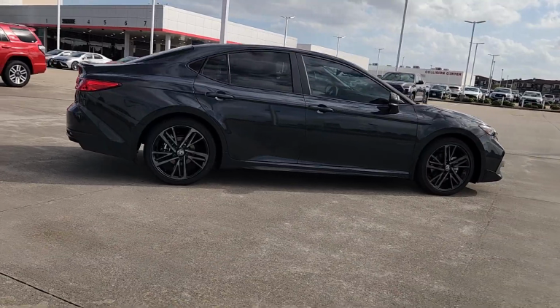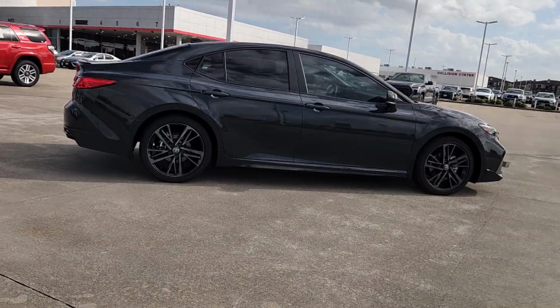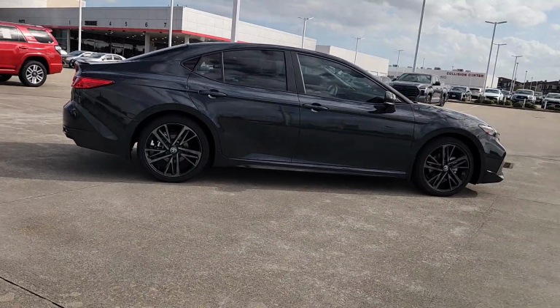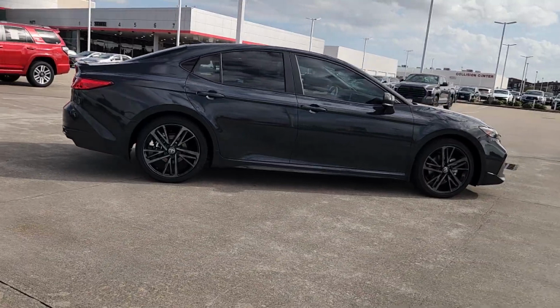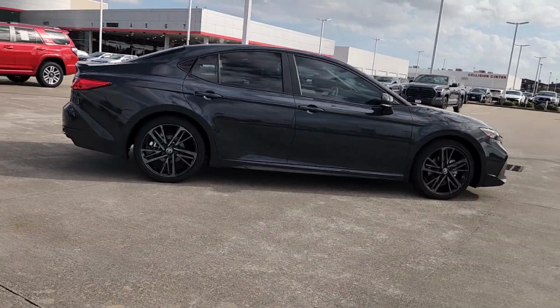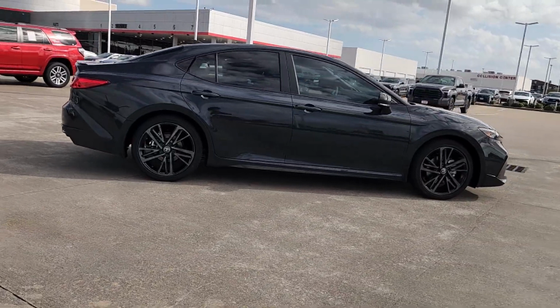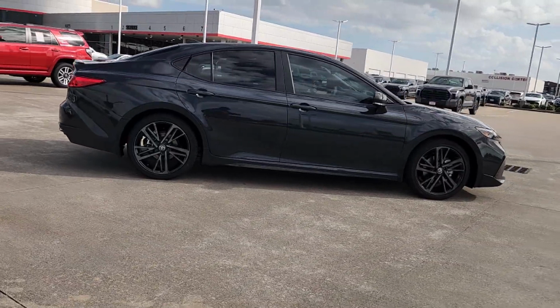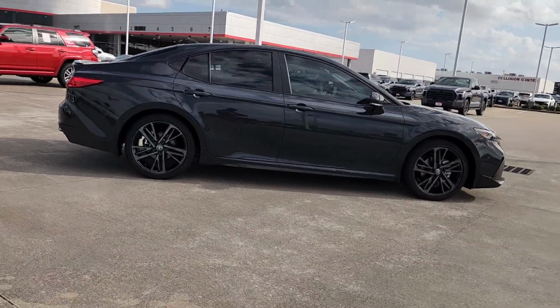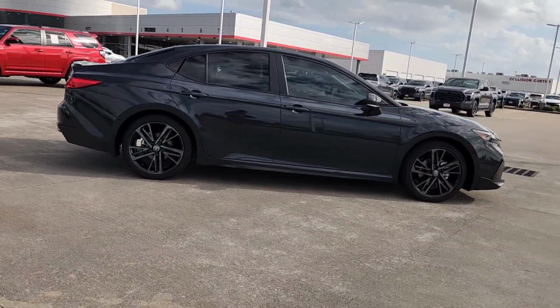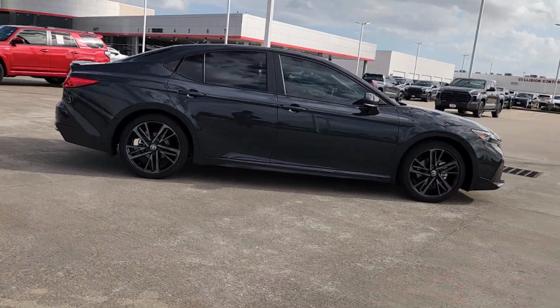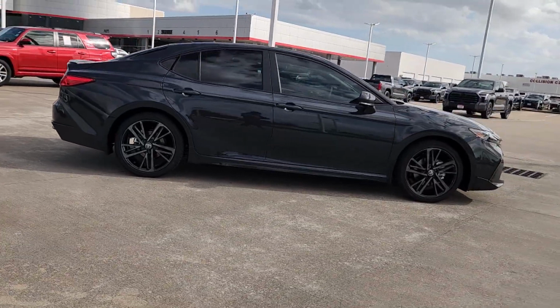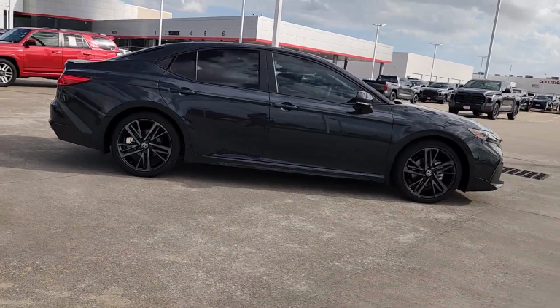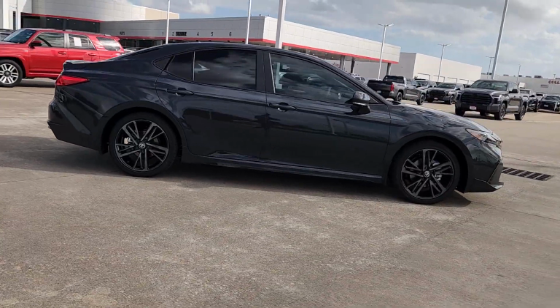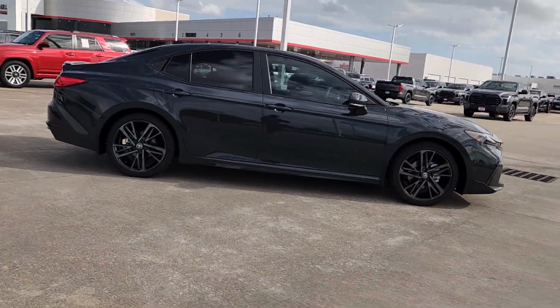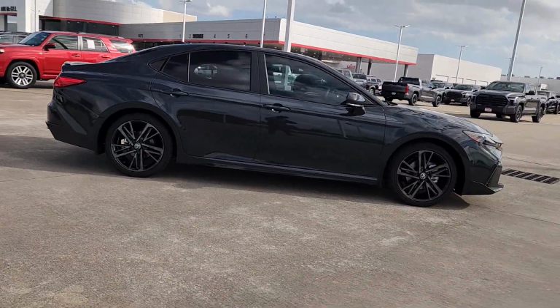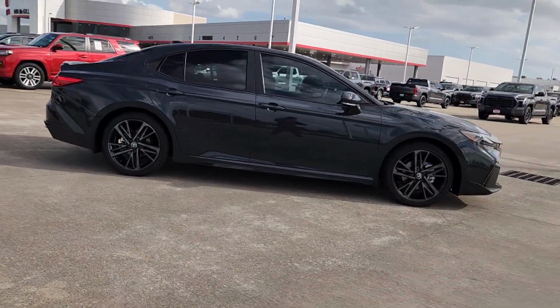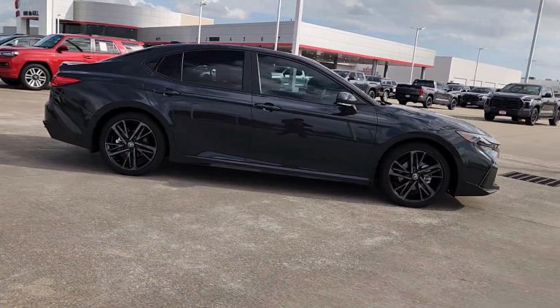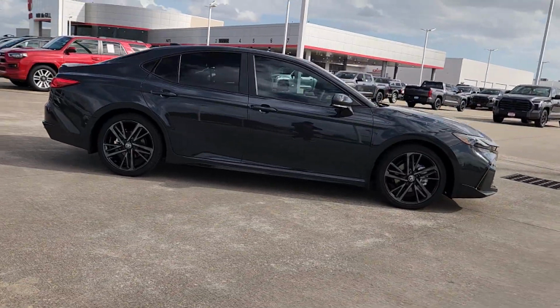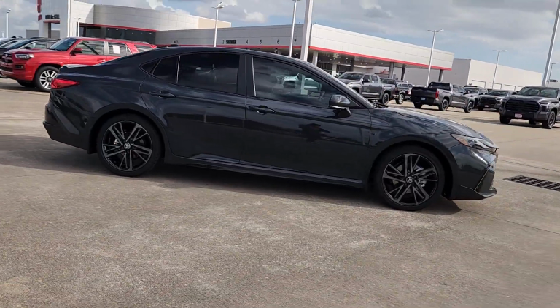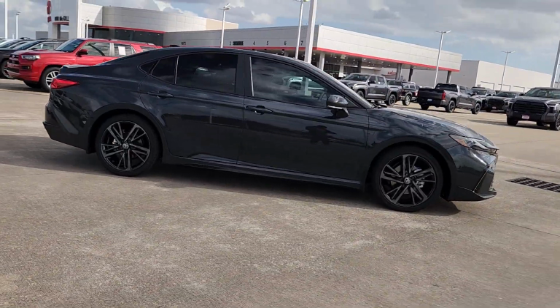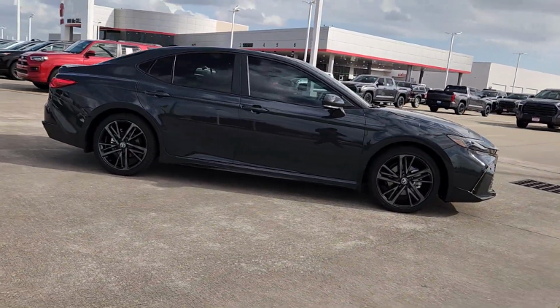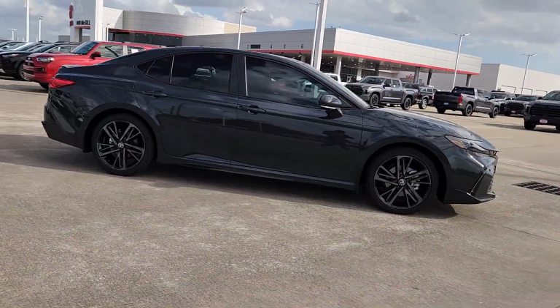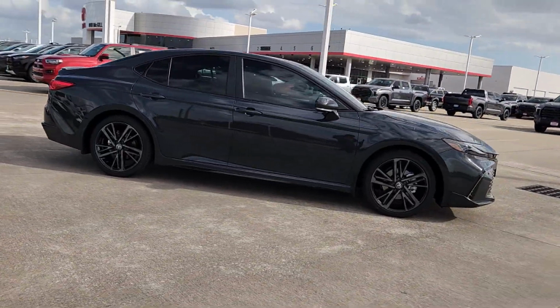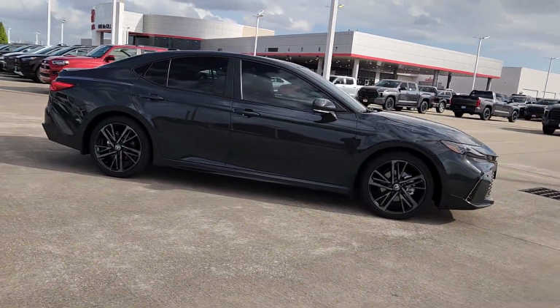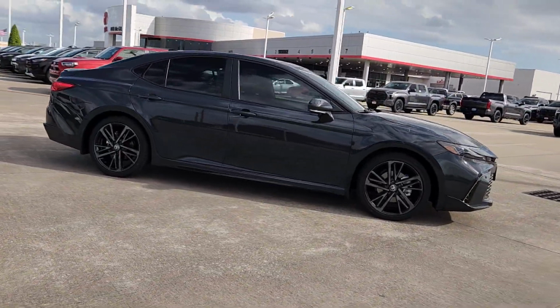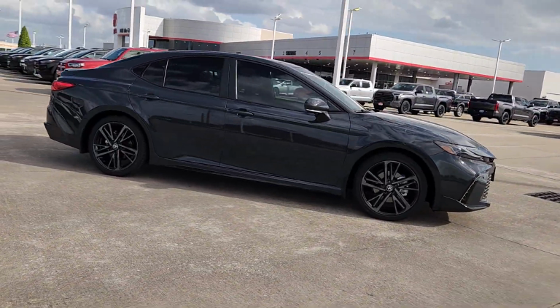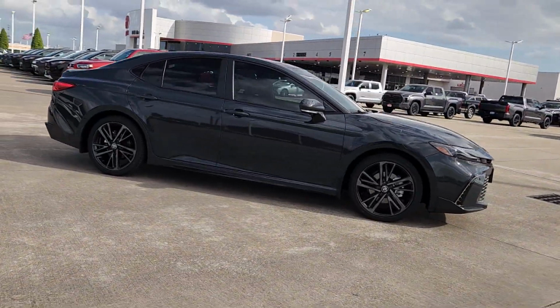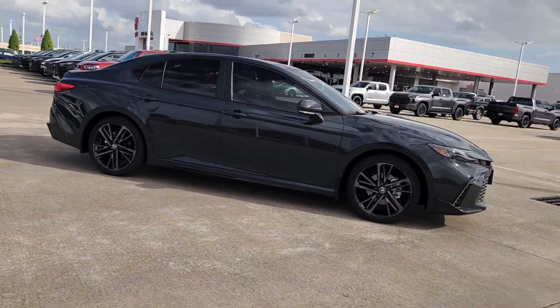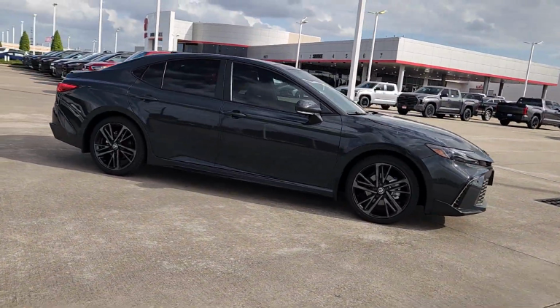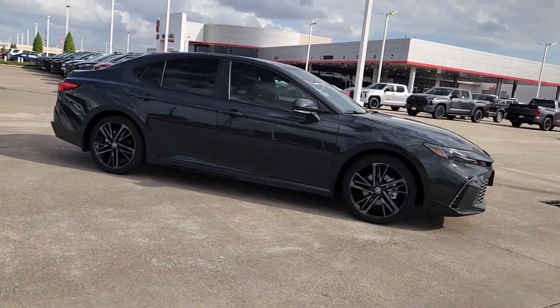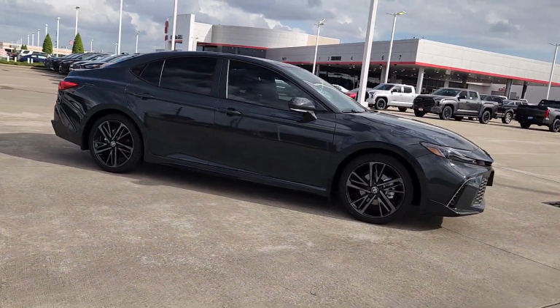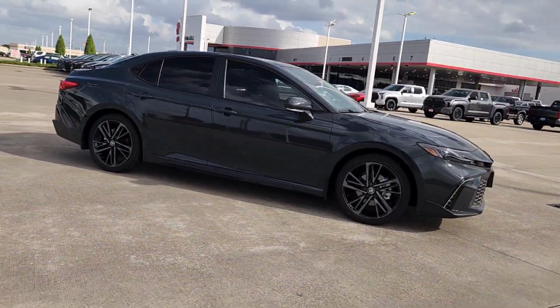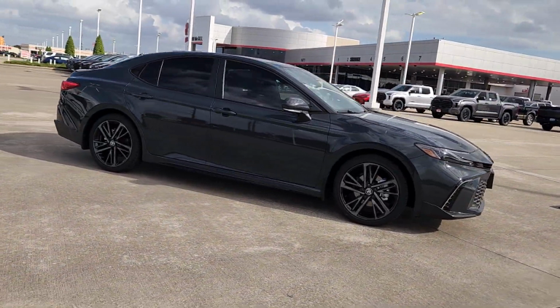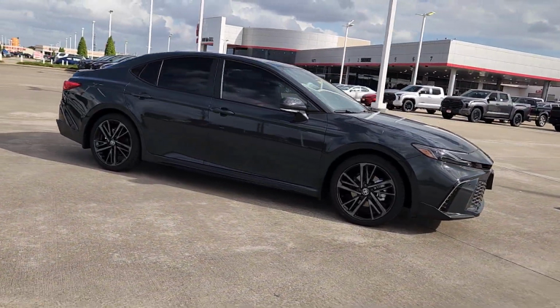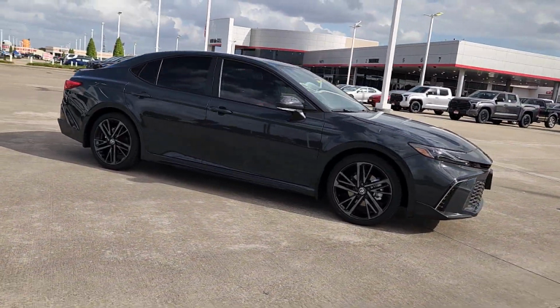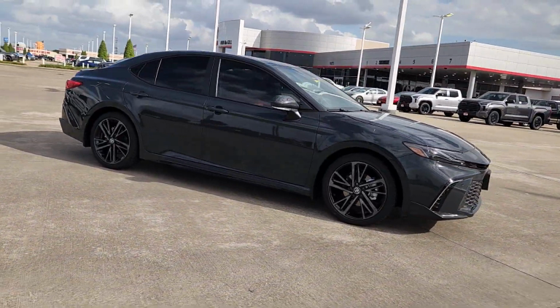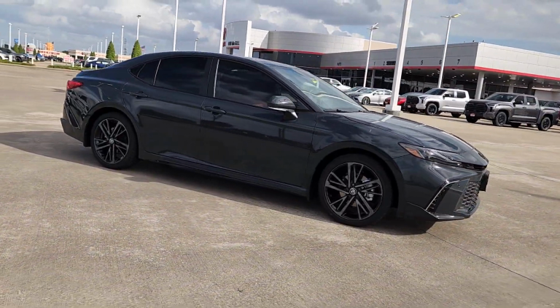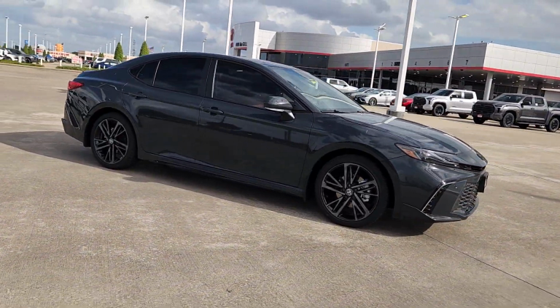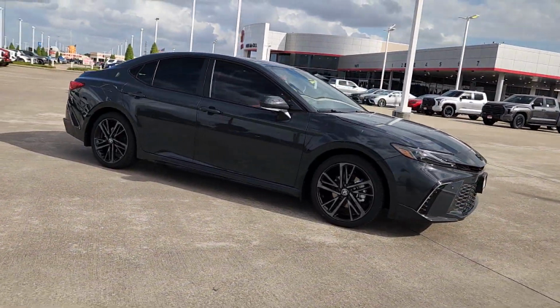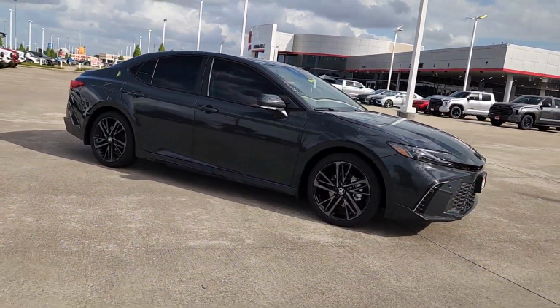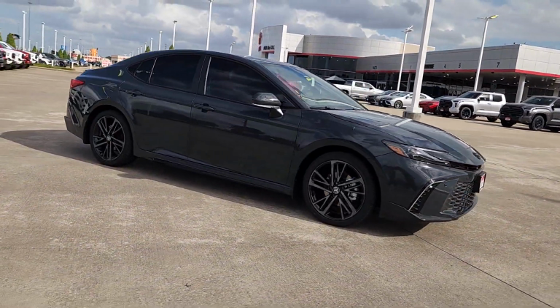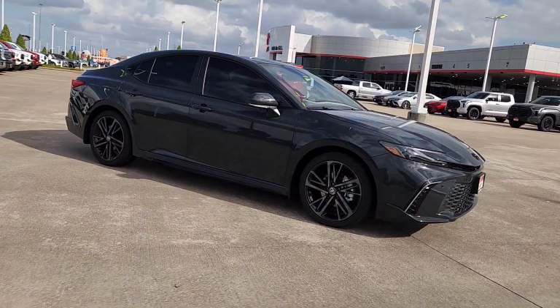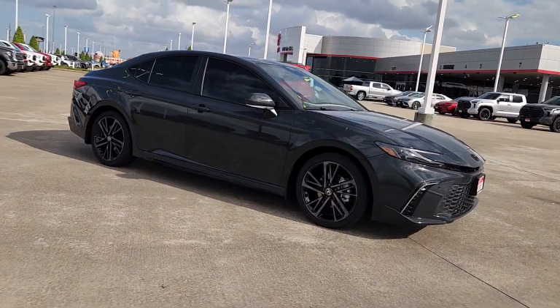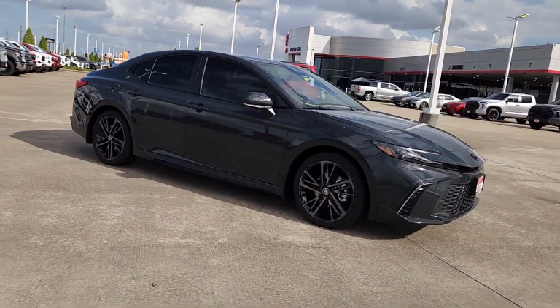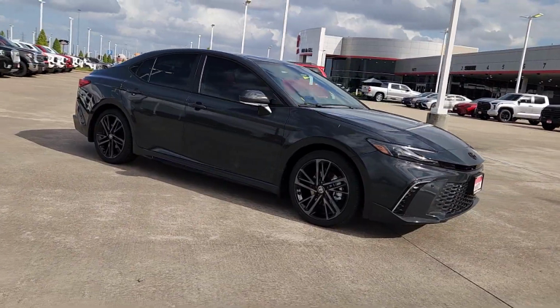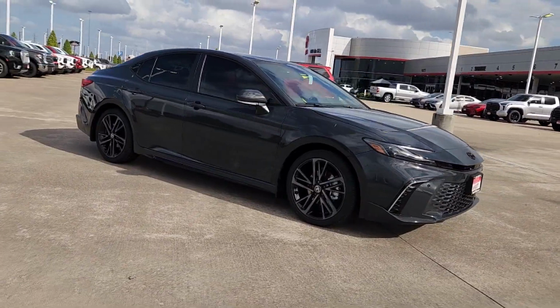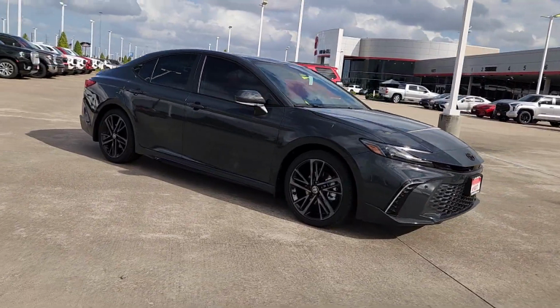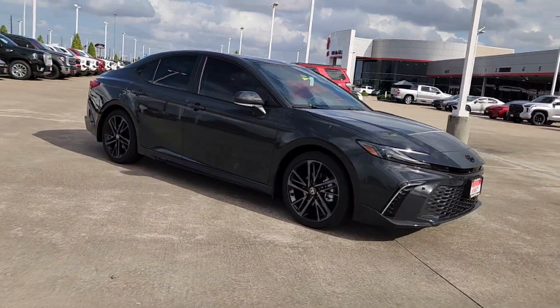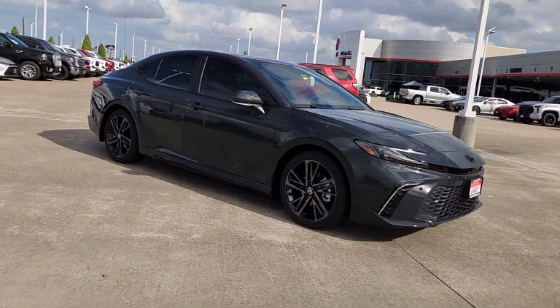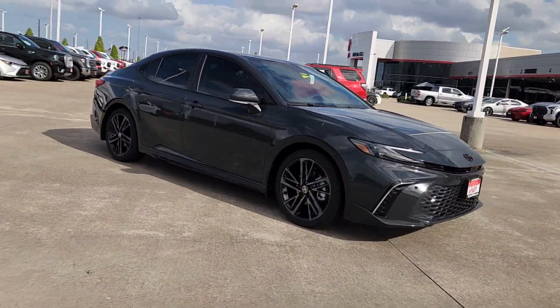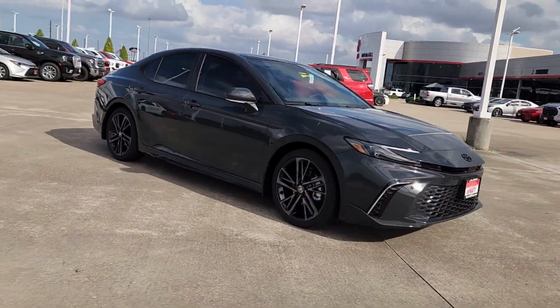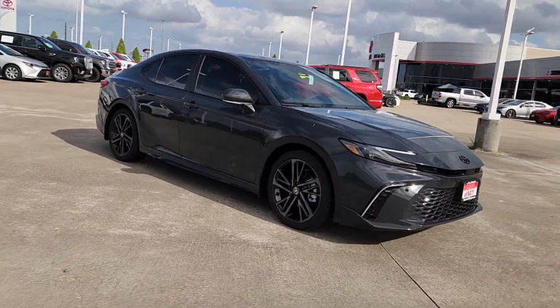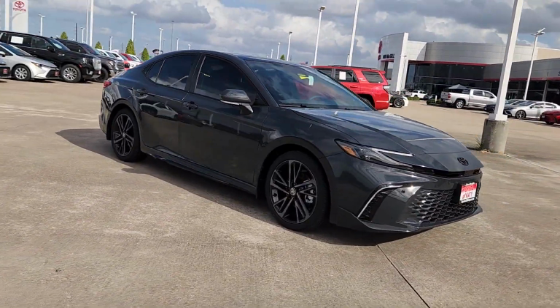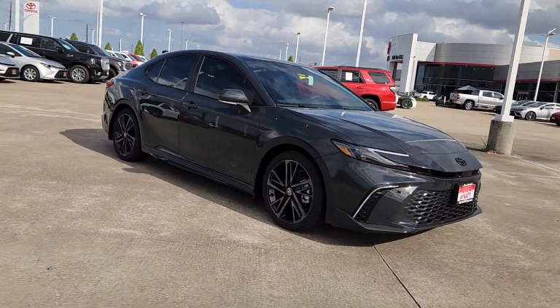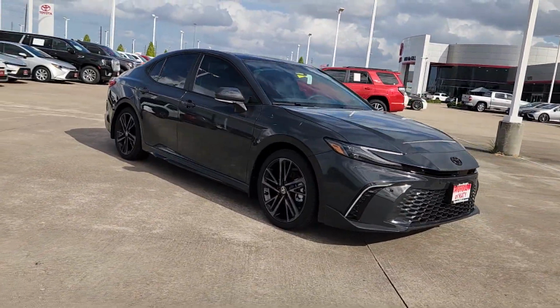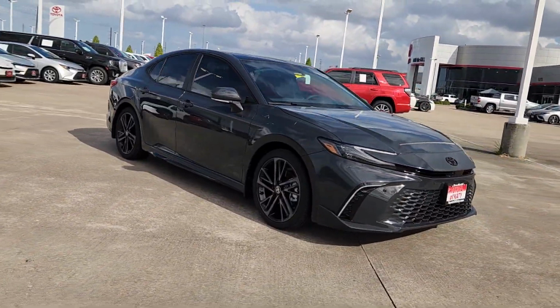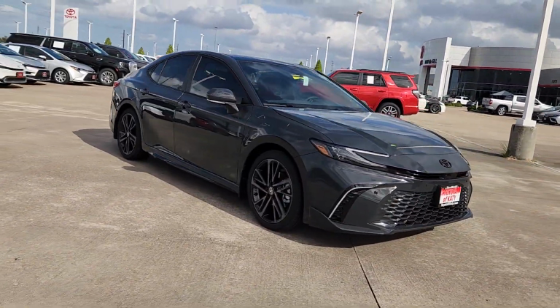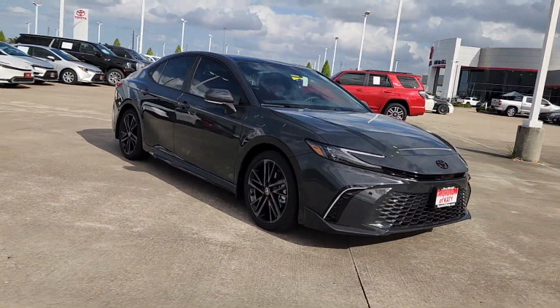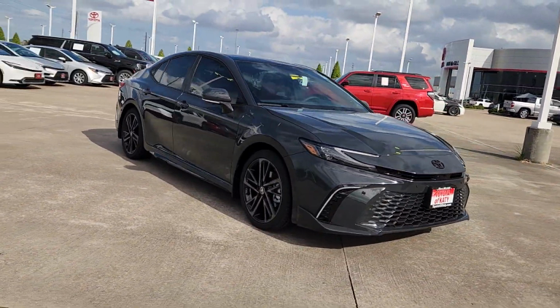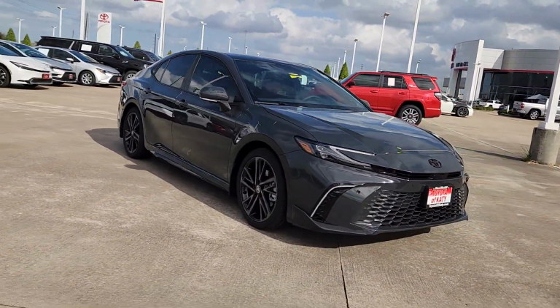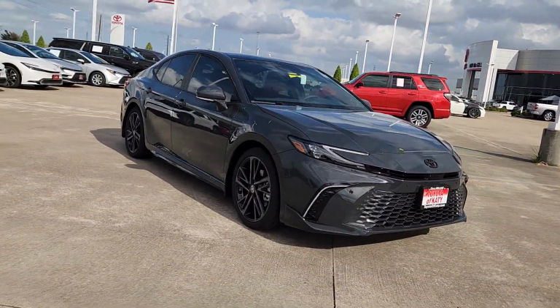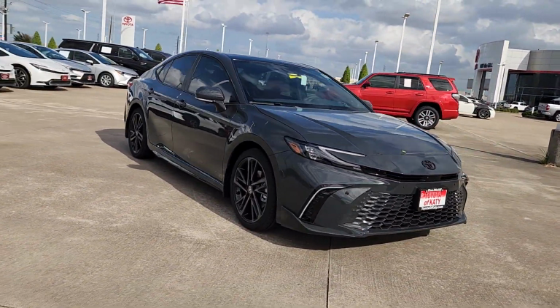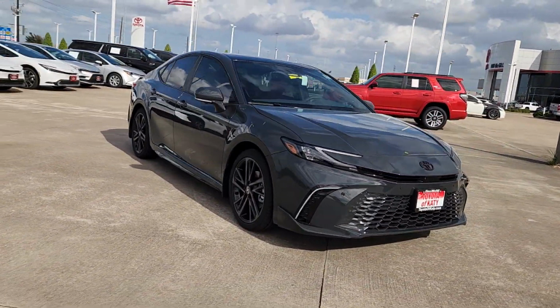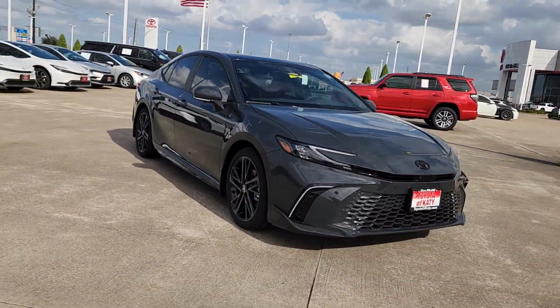You'll be amazed by its cutting-edge technology, fall in love with its exquisite looks, and be thrilled by its muscular power.